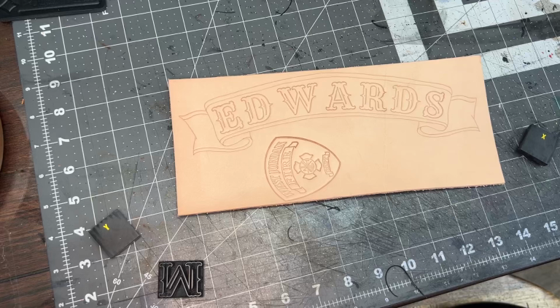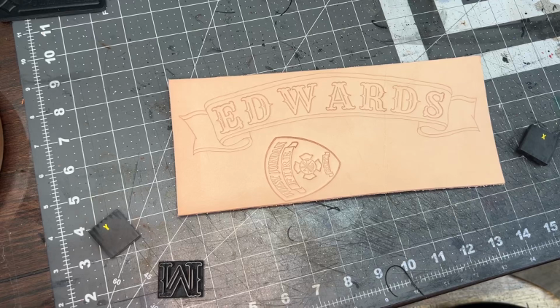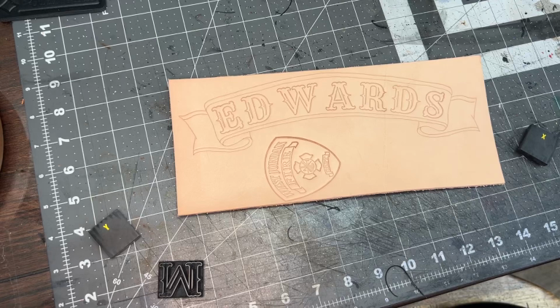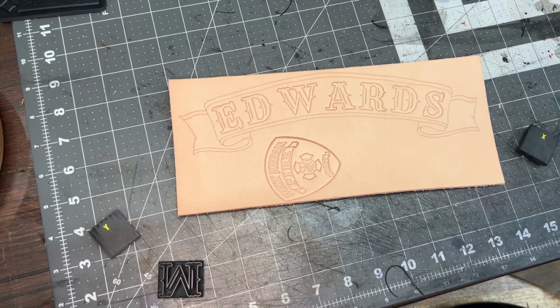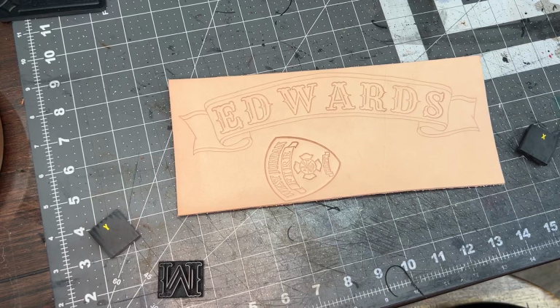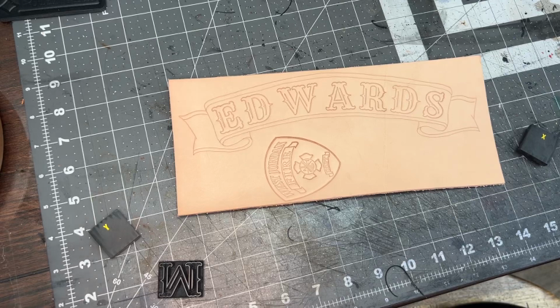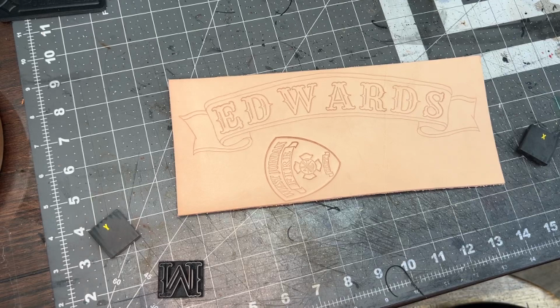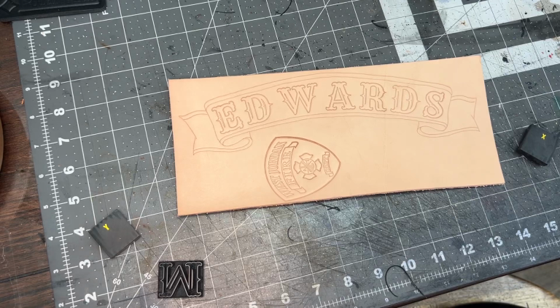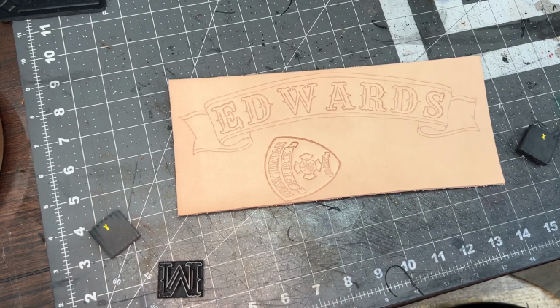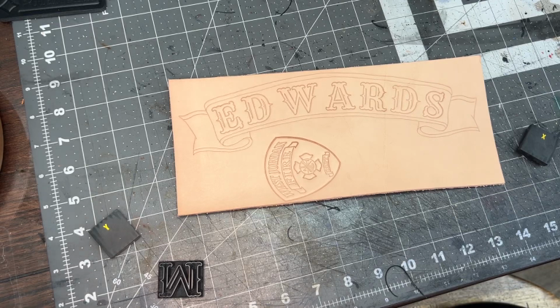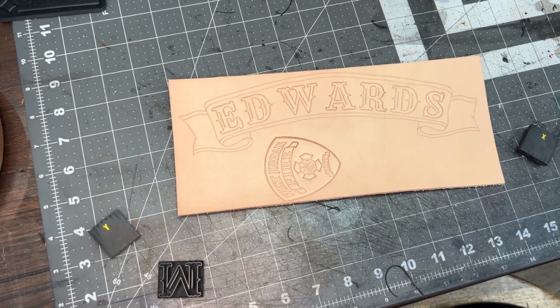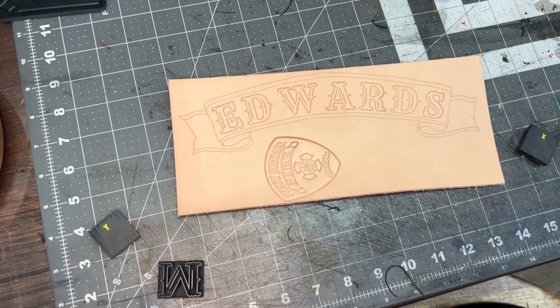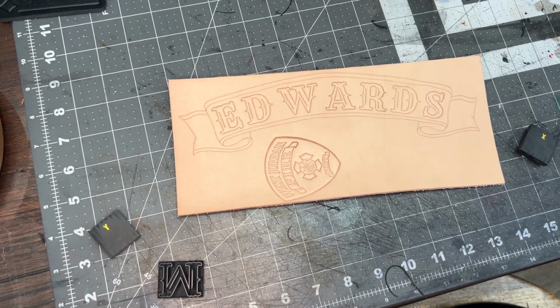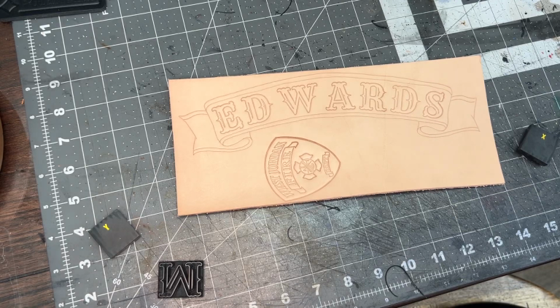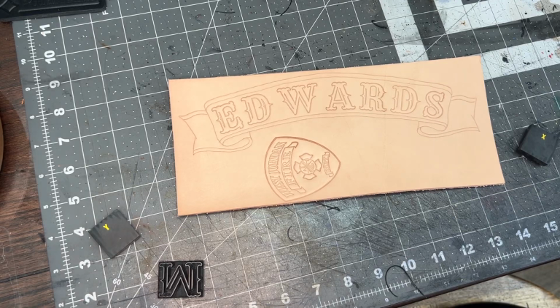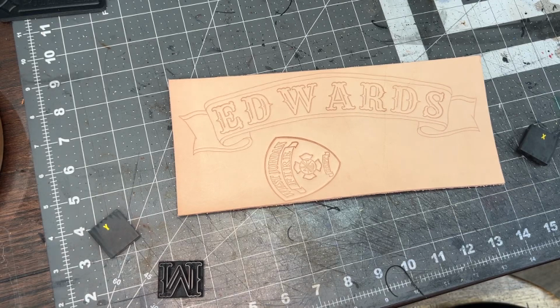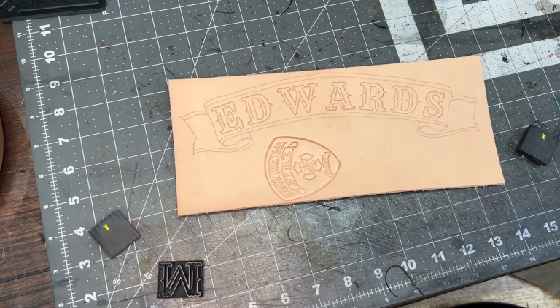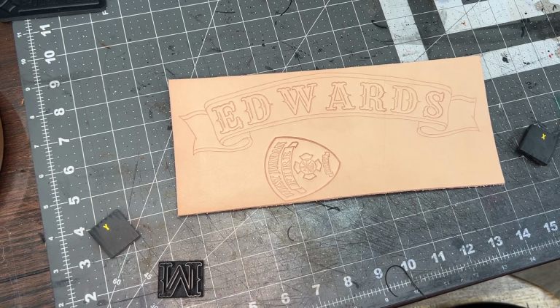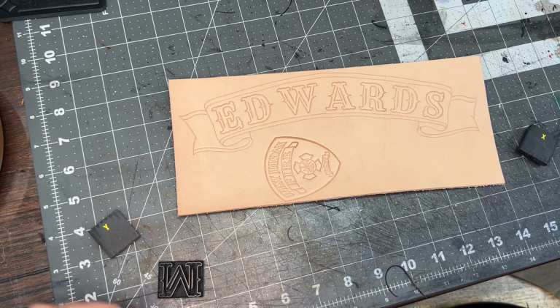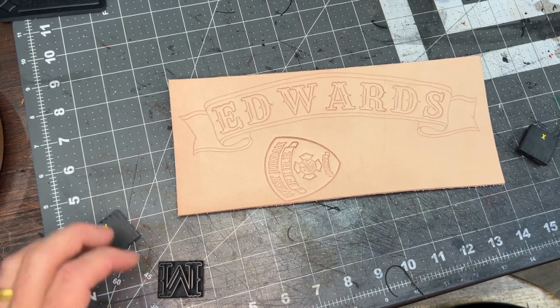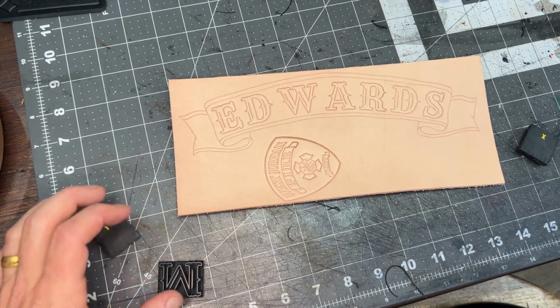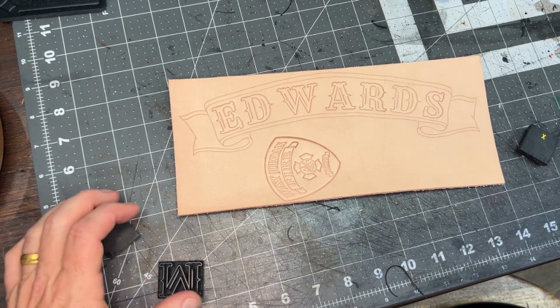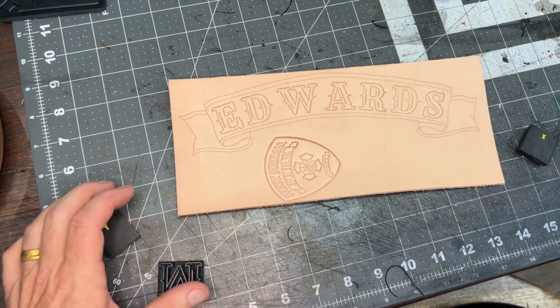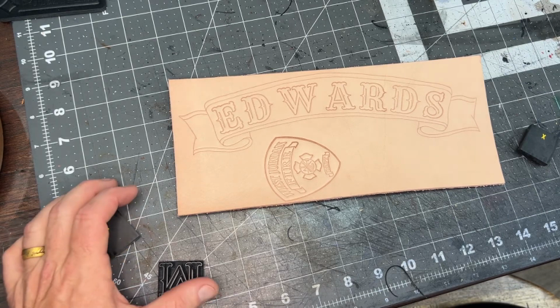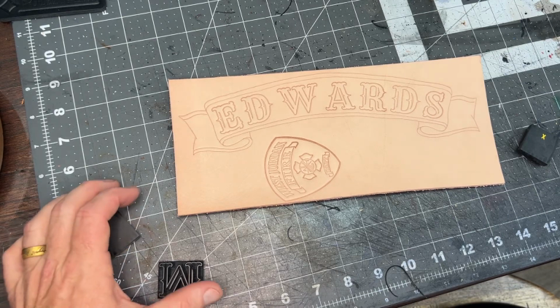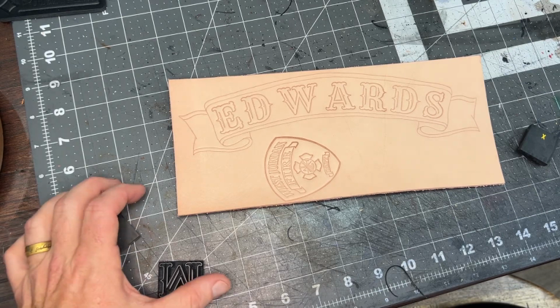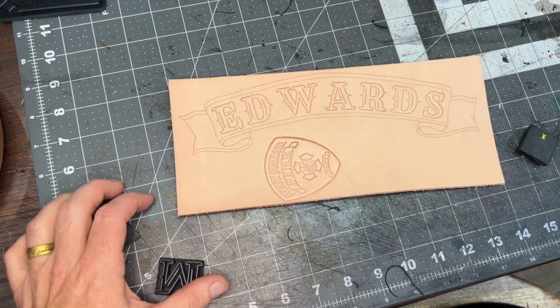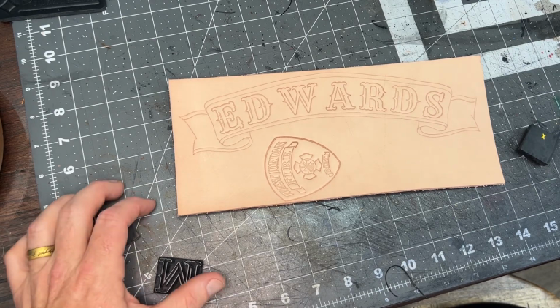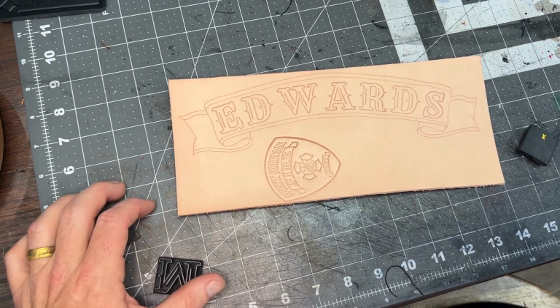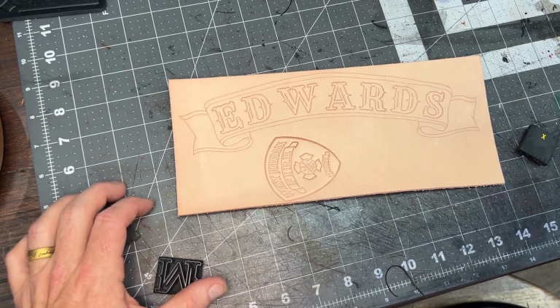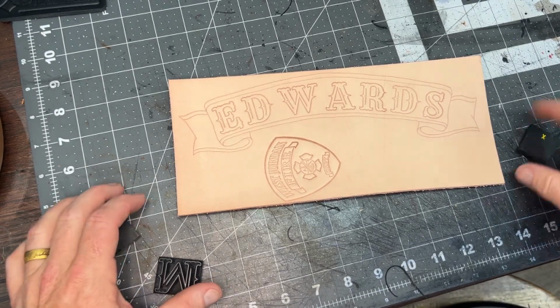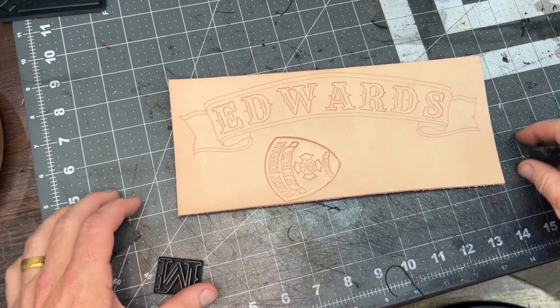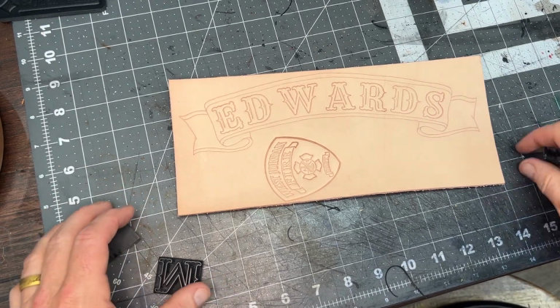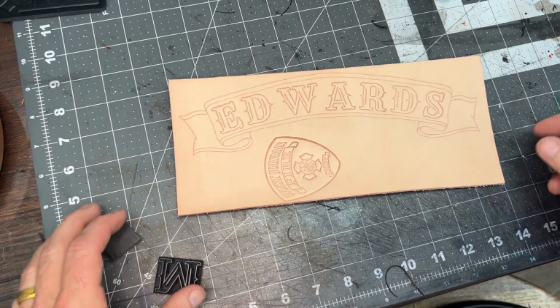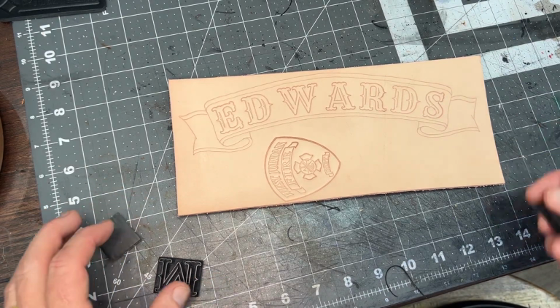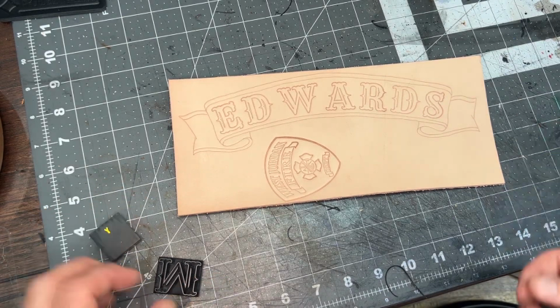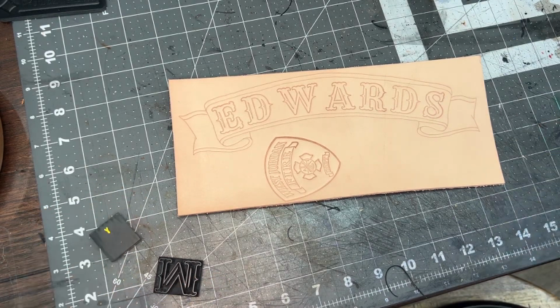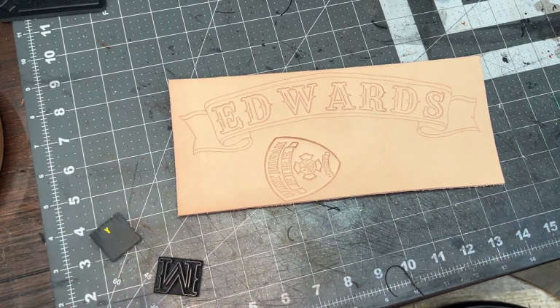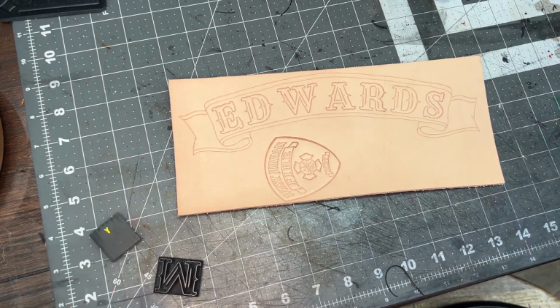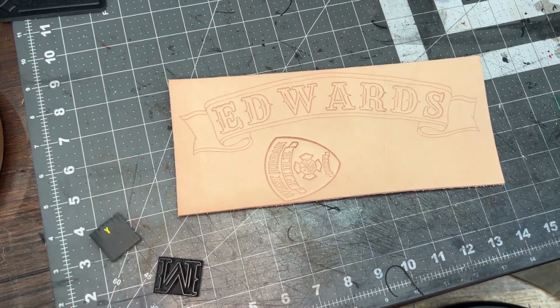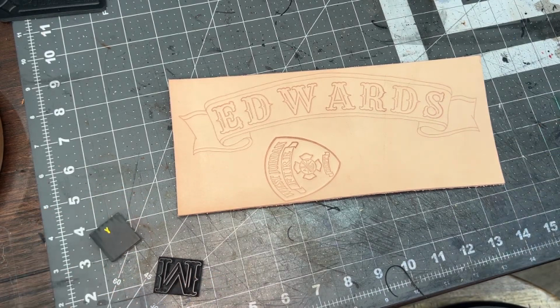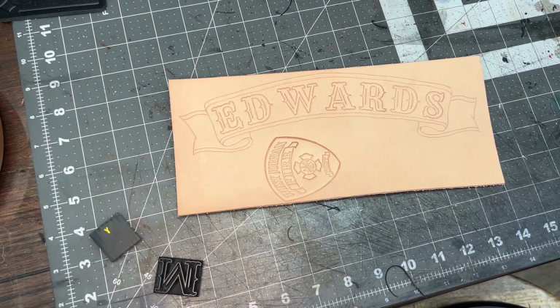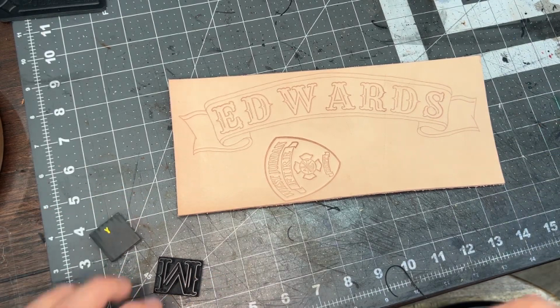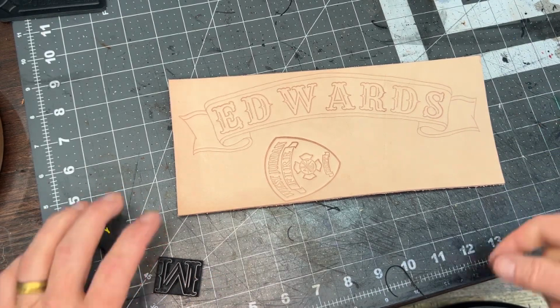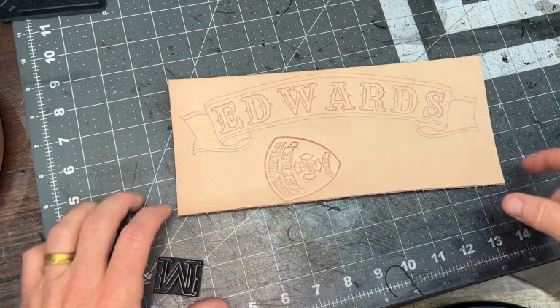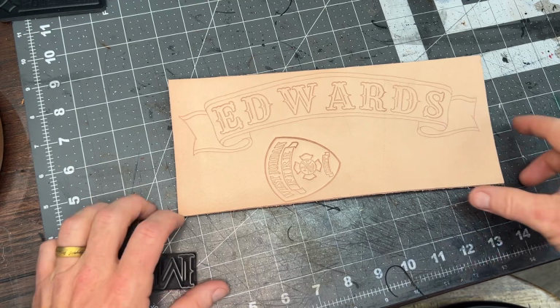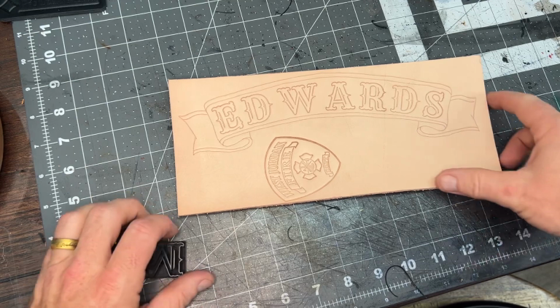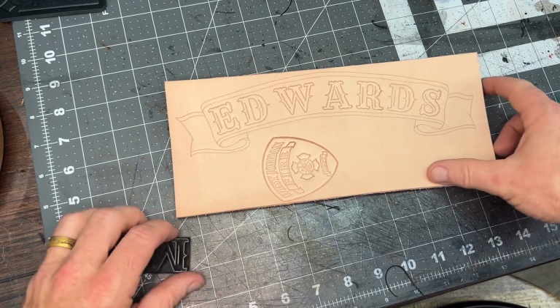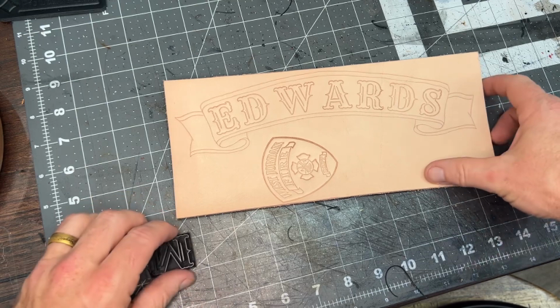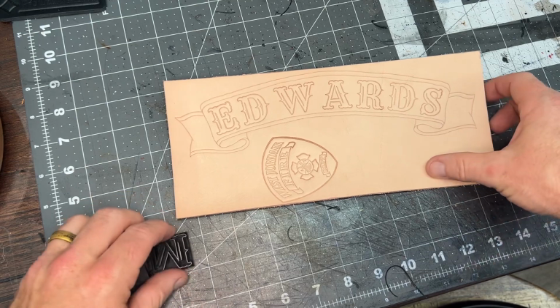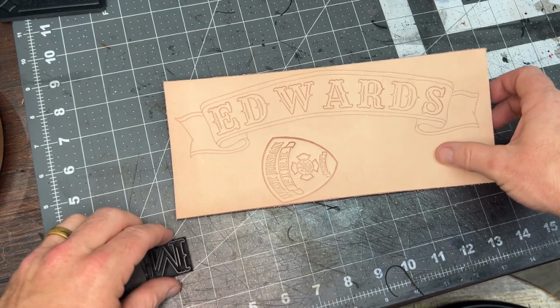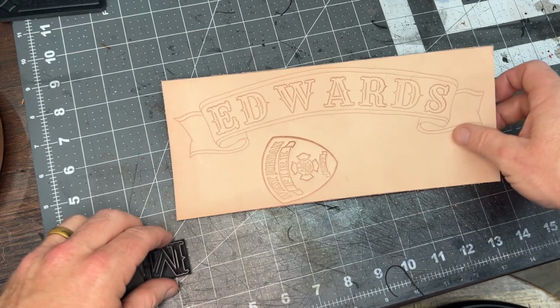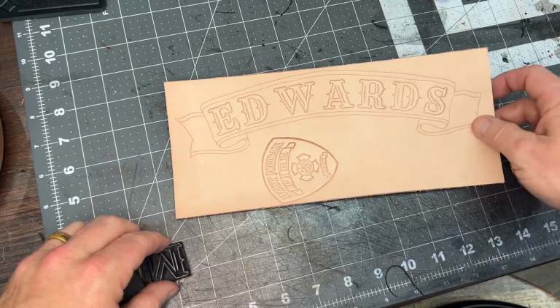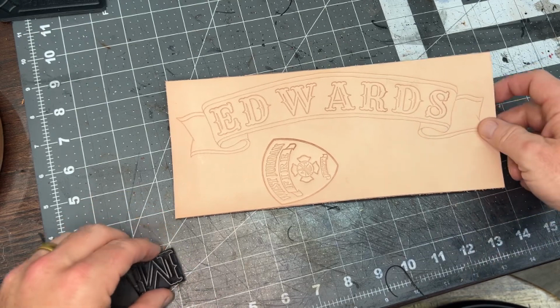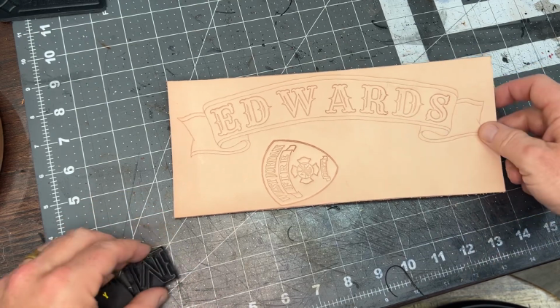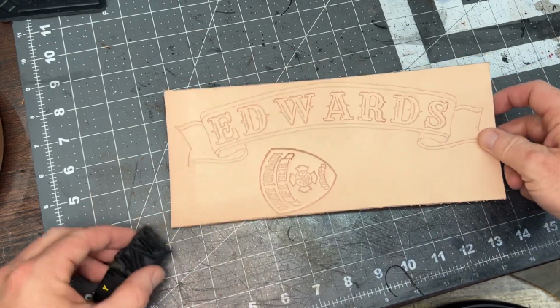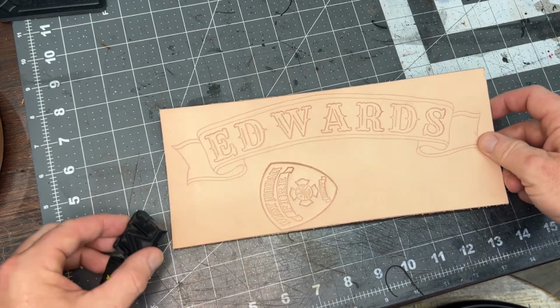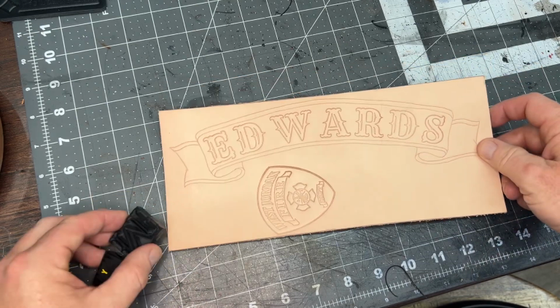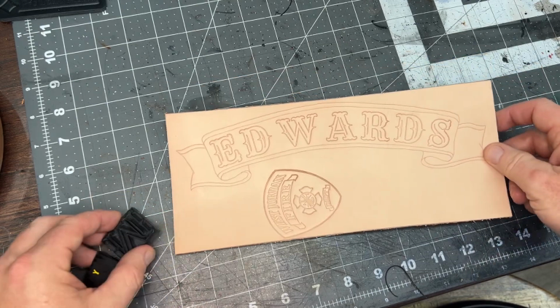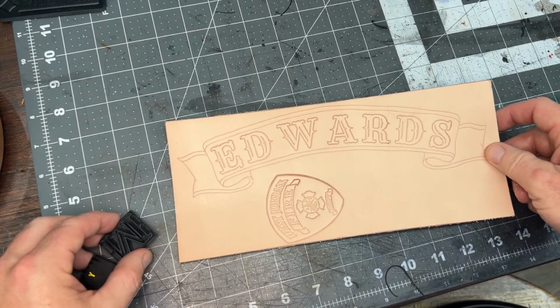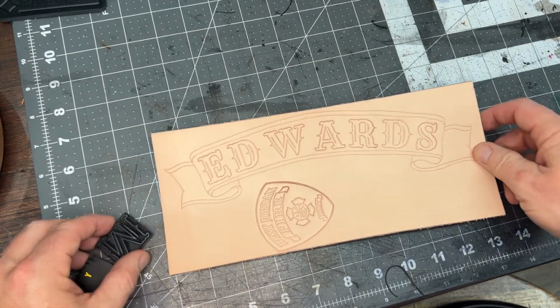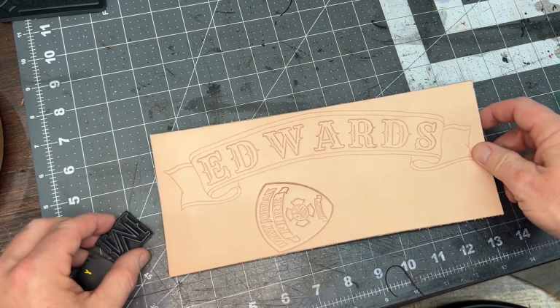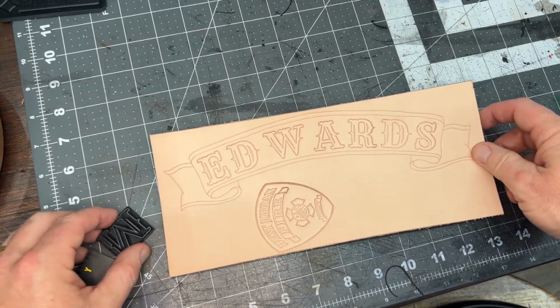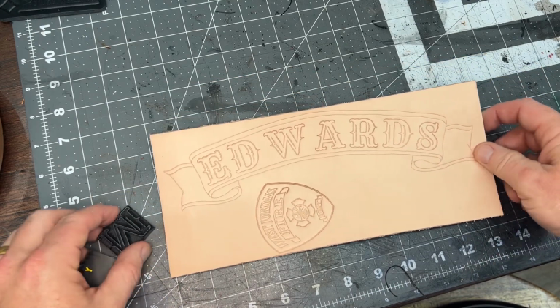Okay guys, as you know, letter spacing matters, font spacing matters.